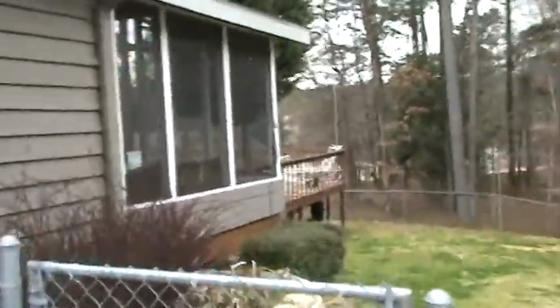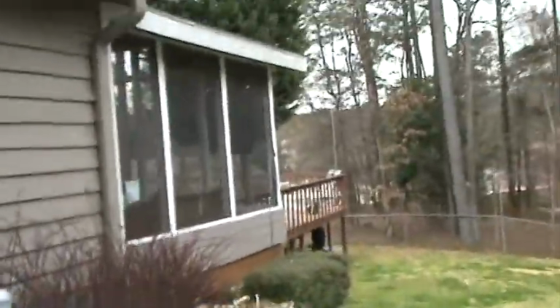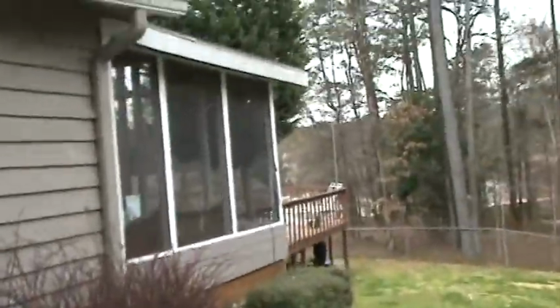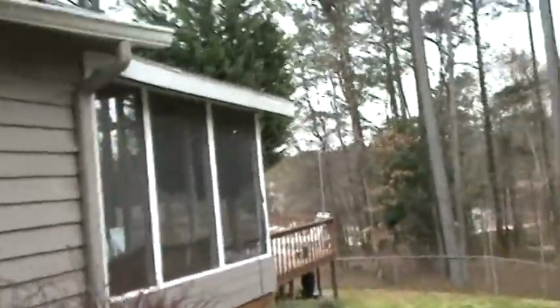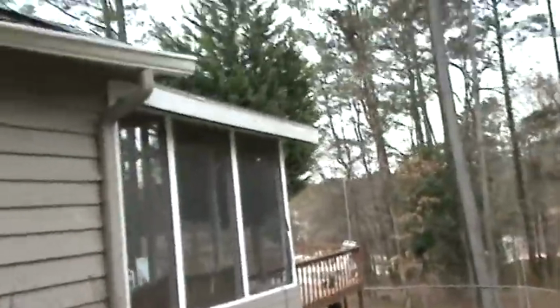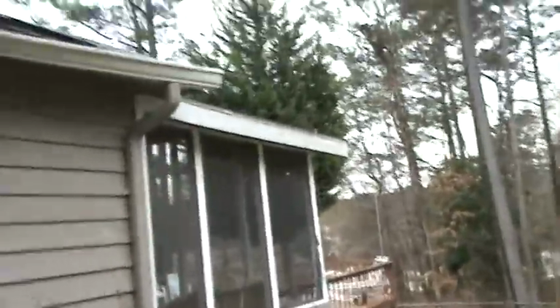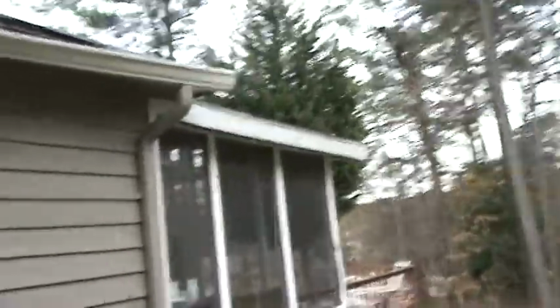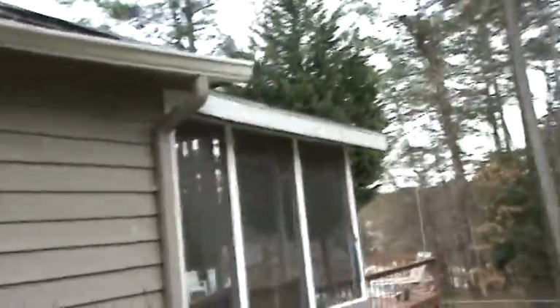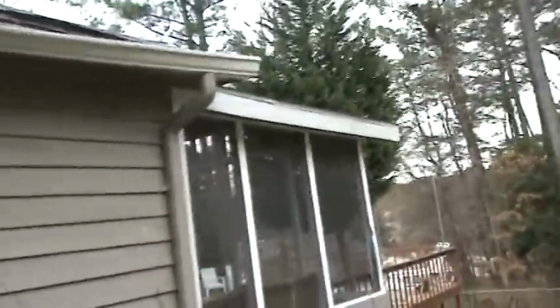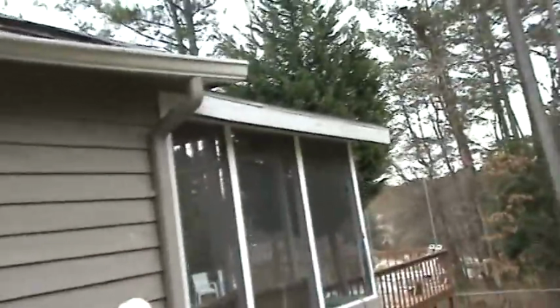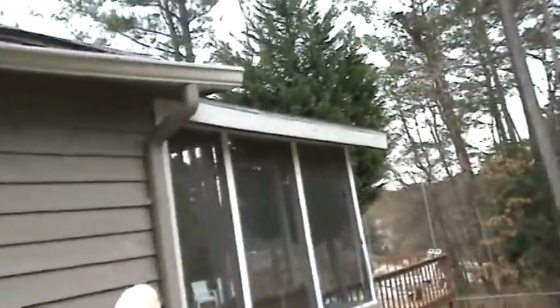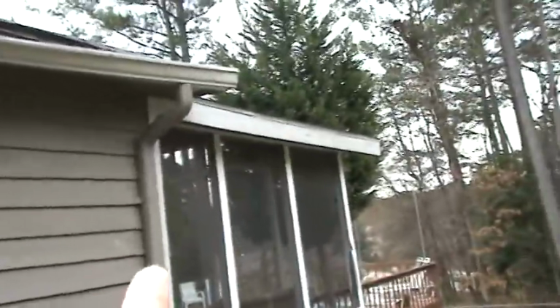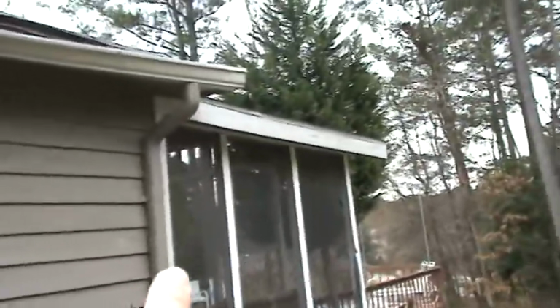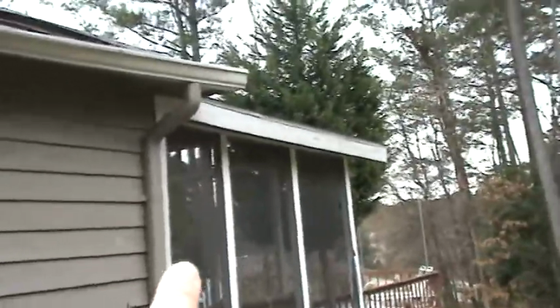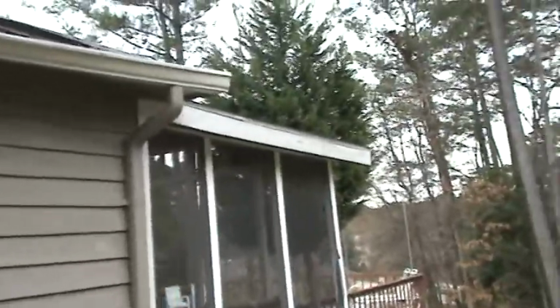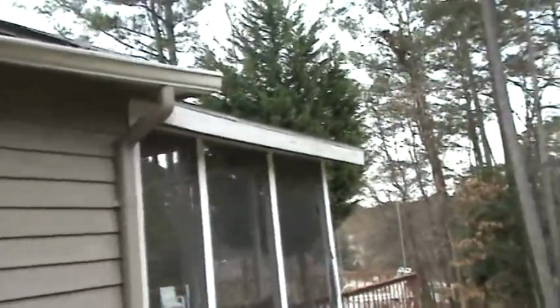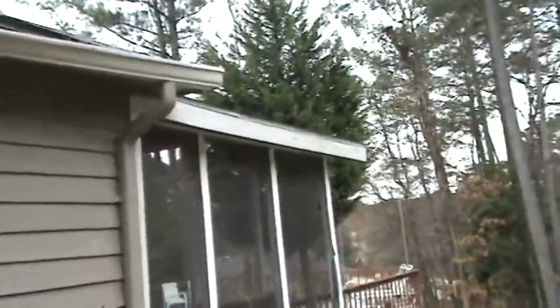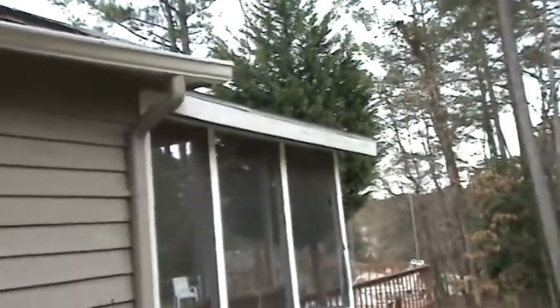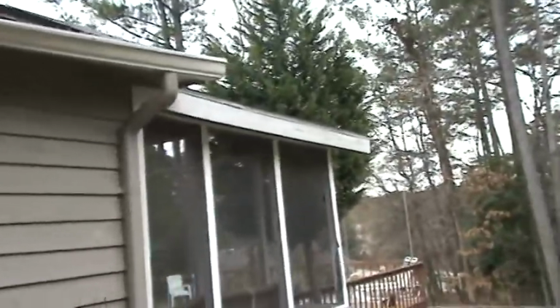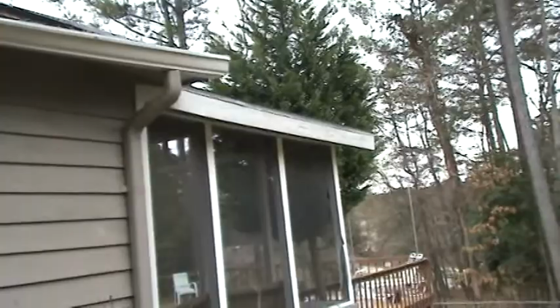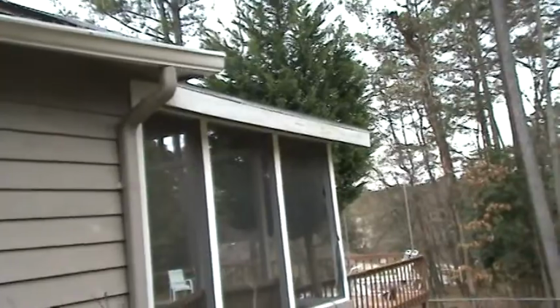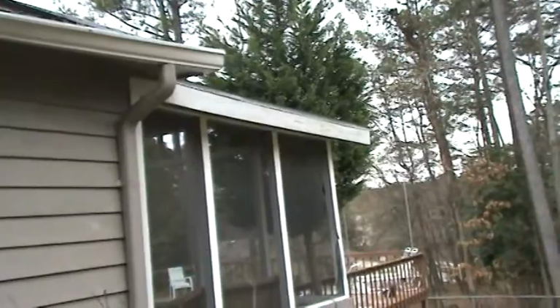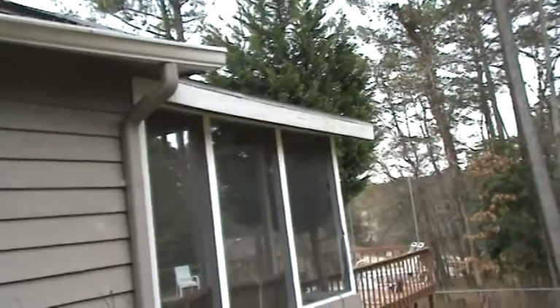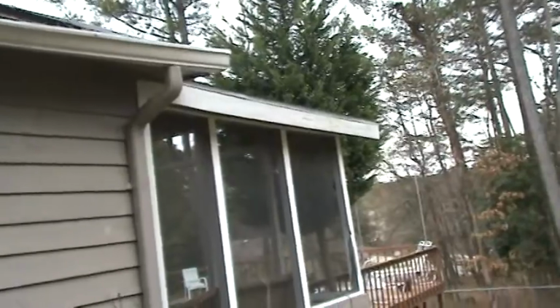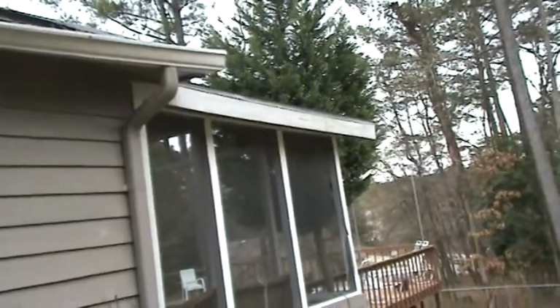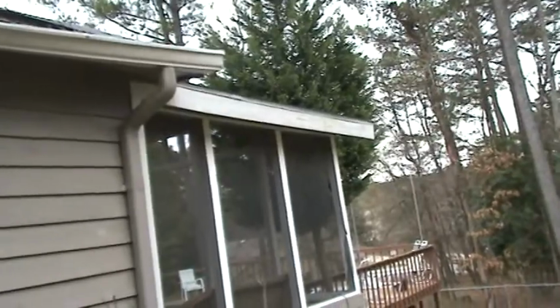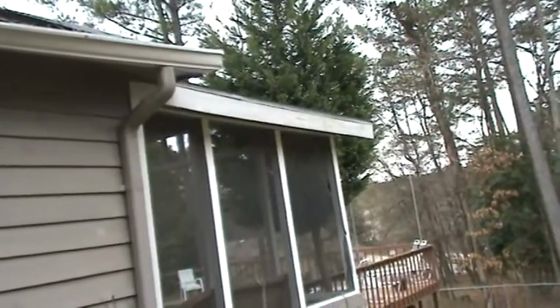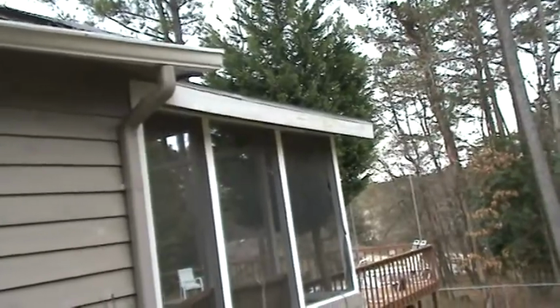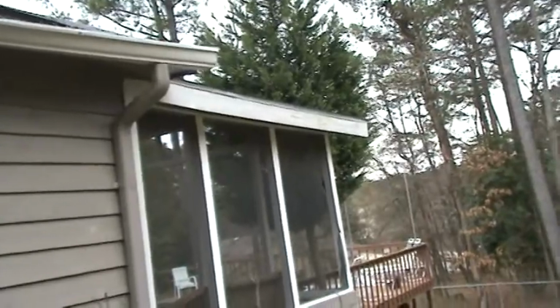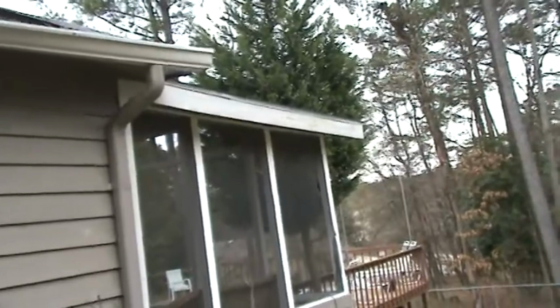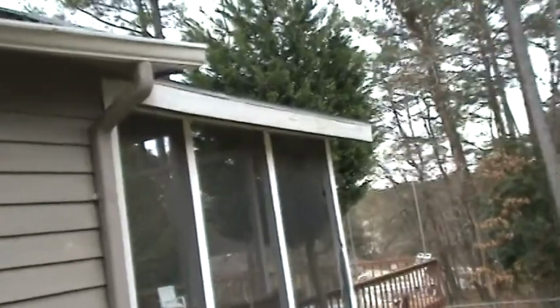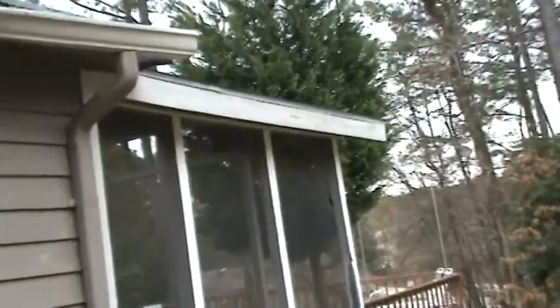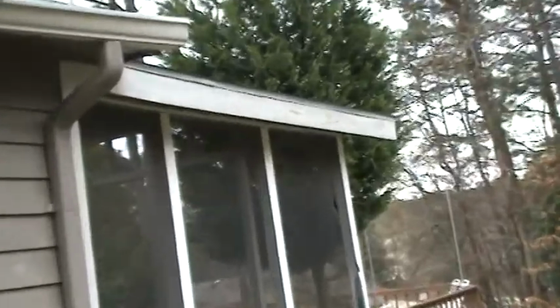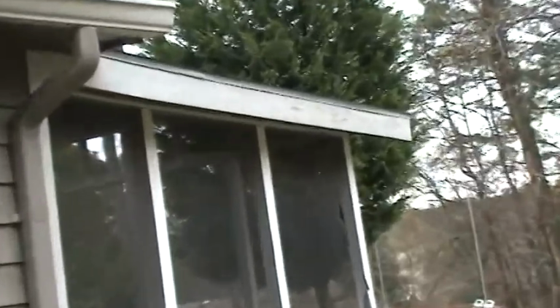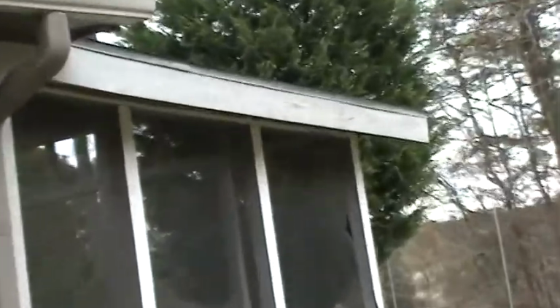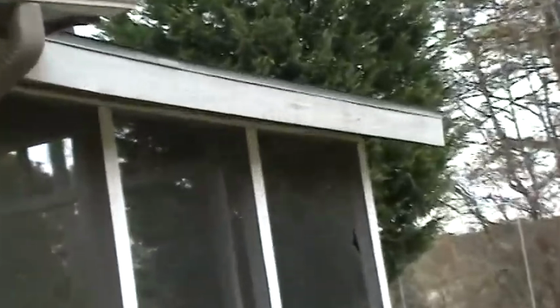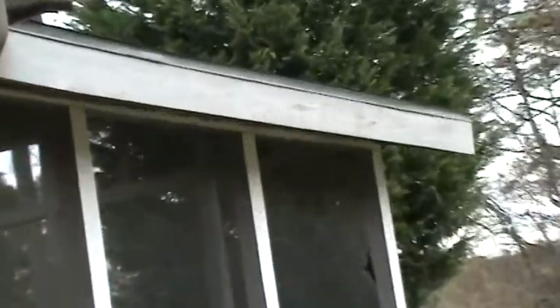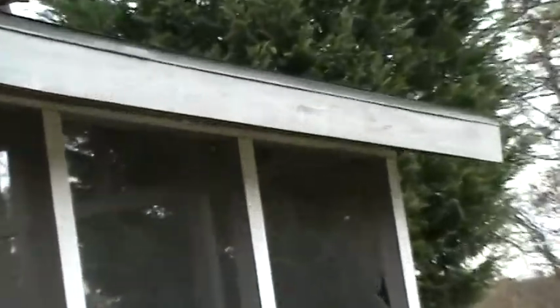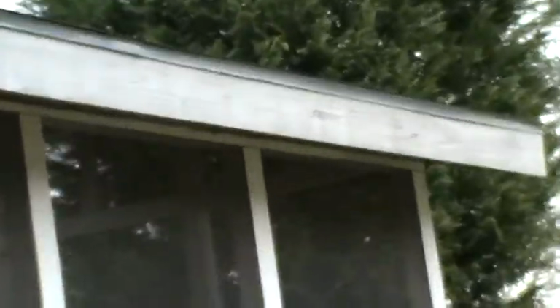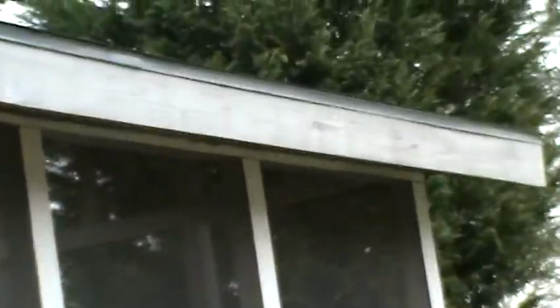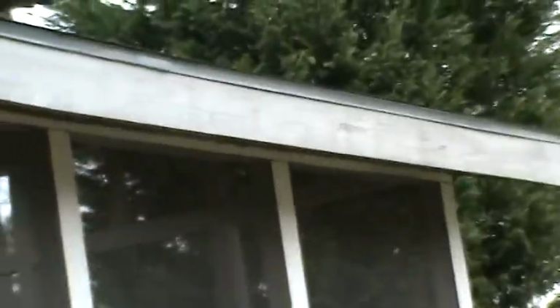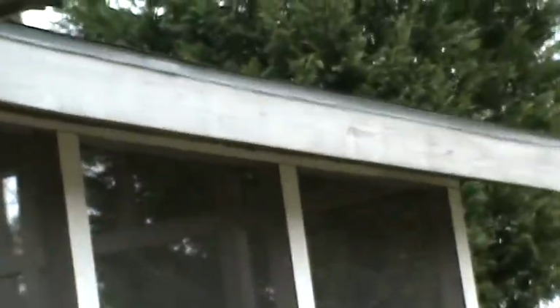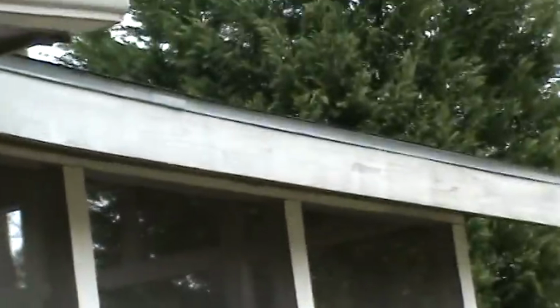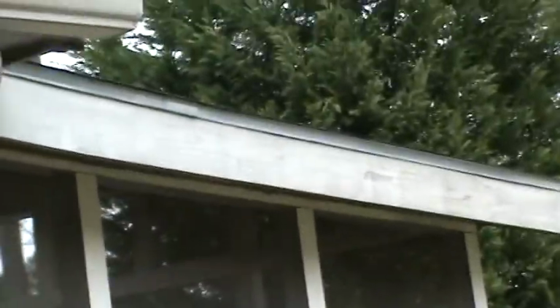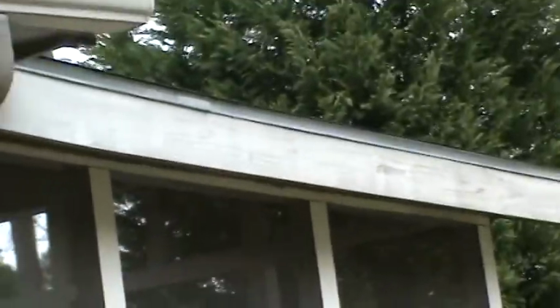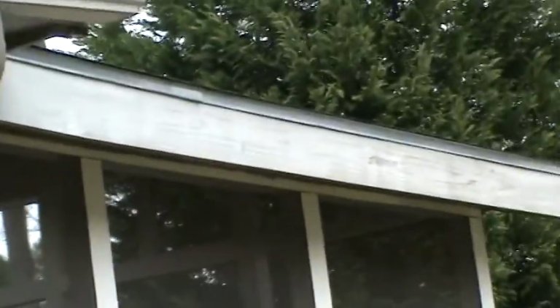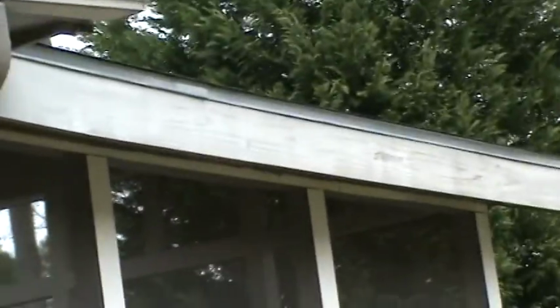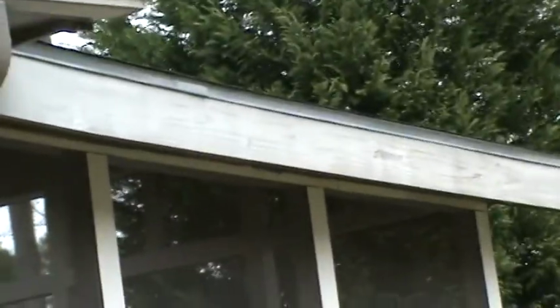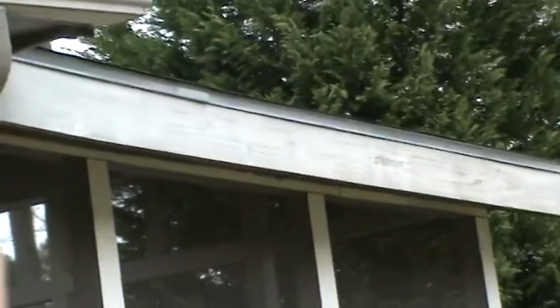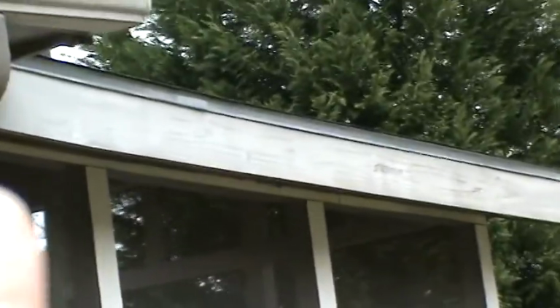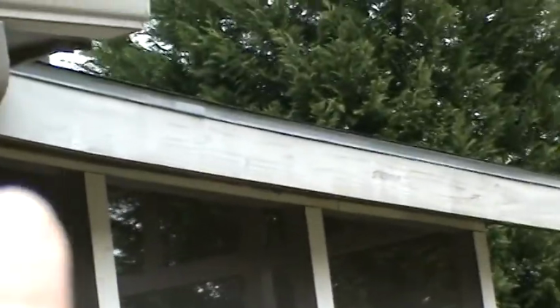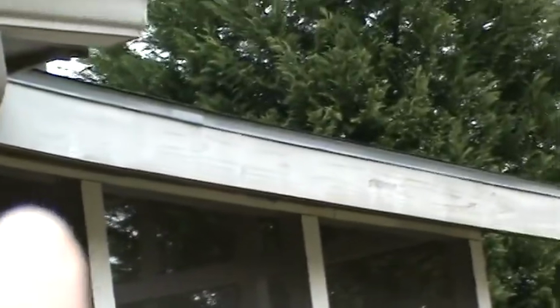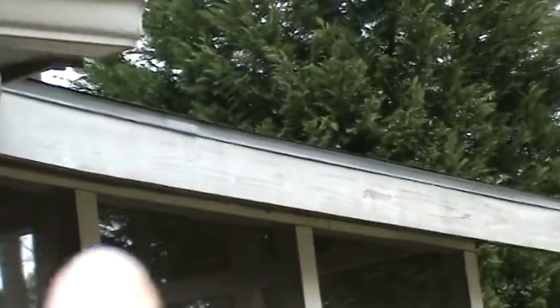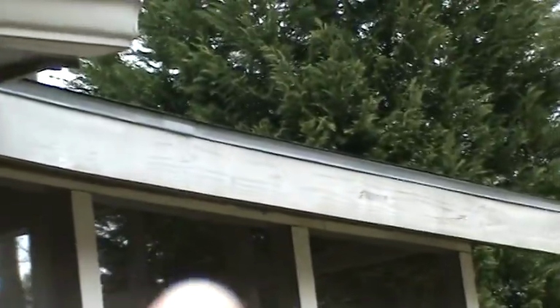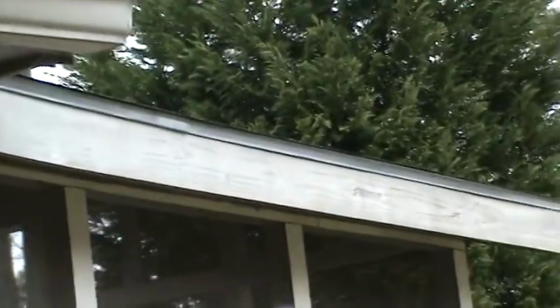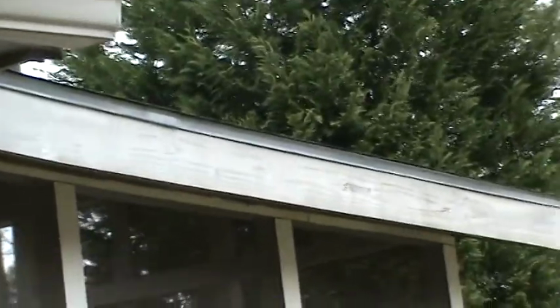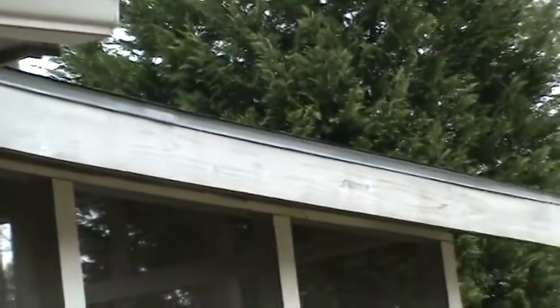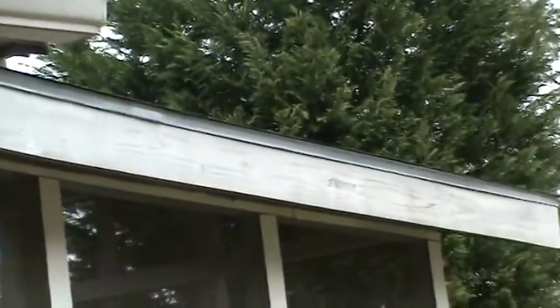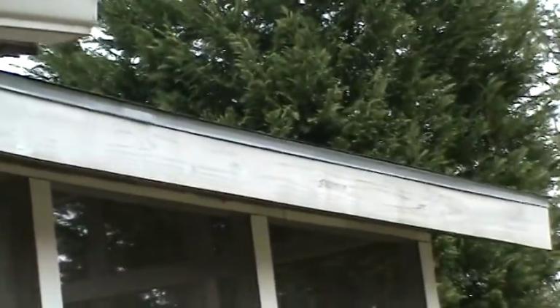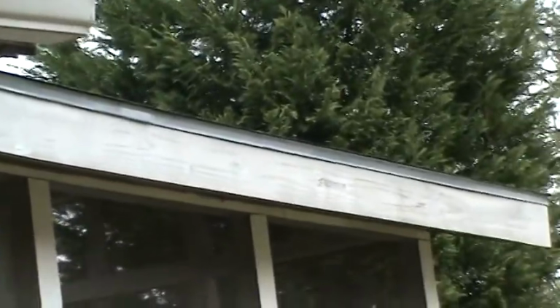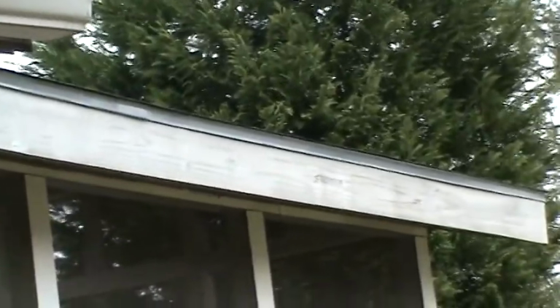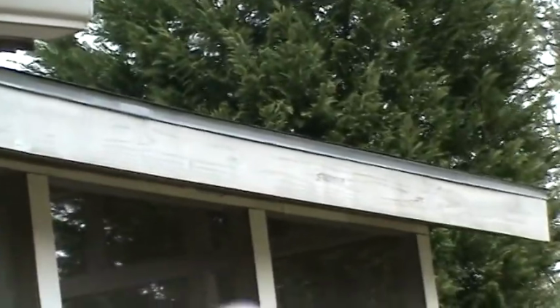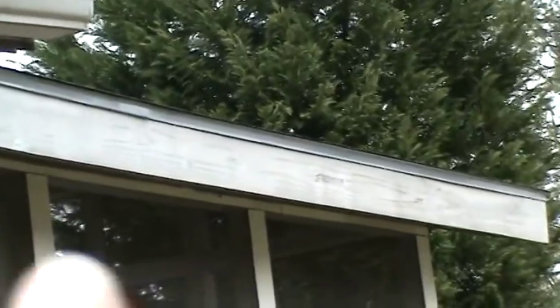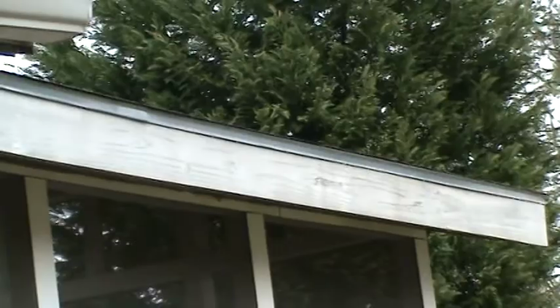Here's the drip guard right here. When they put this porch on the back roof, there's your metal drip guard. So whoever did that roof did it right — you can see it right there.